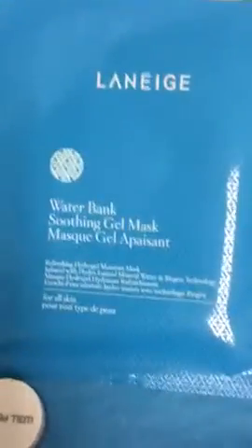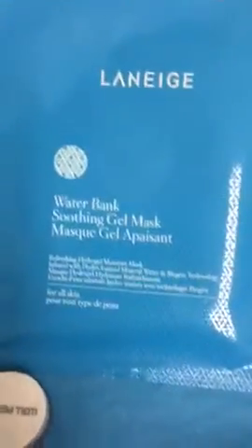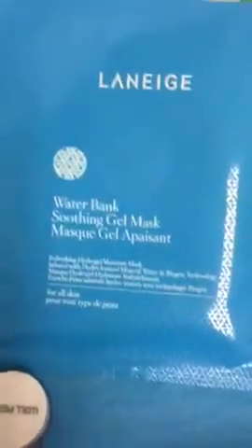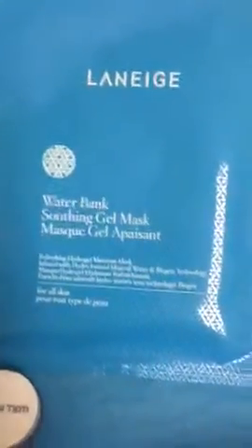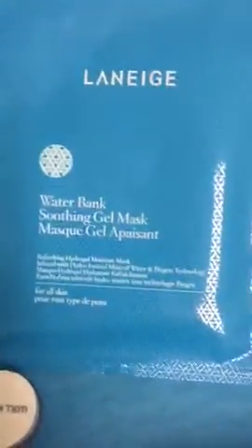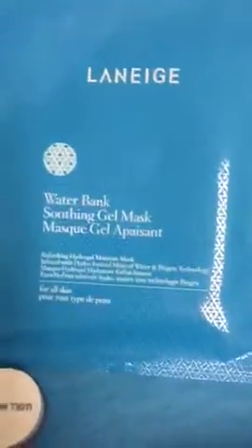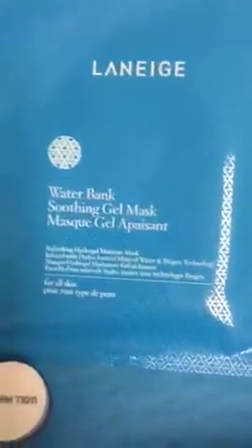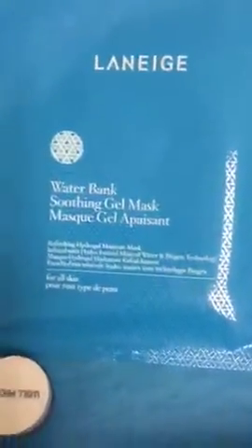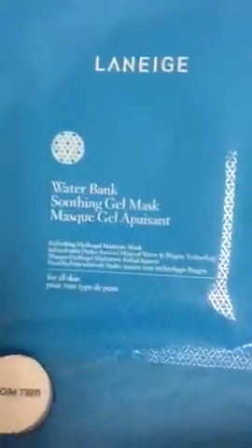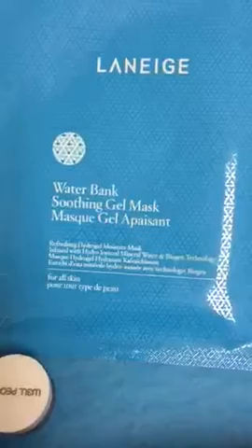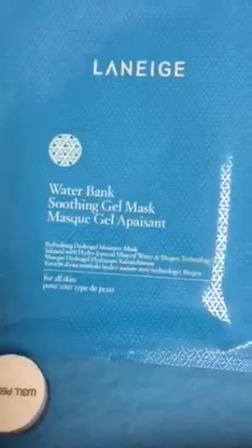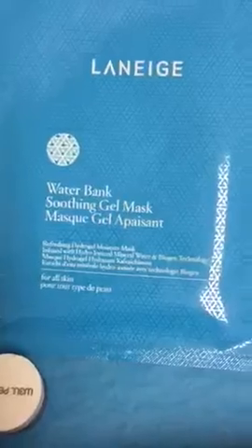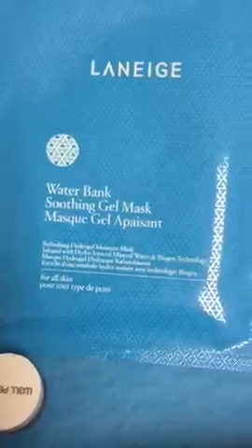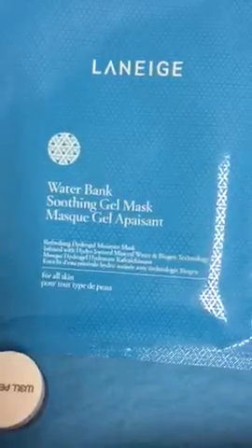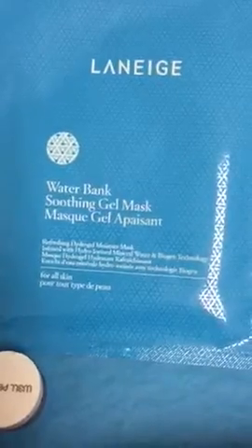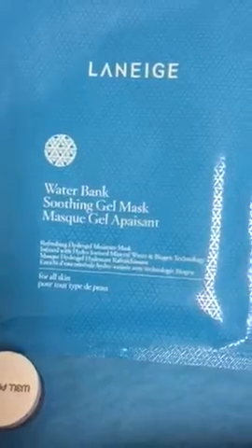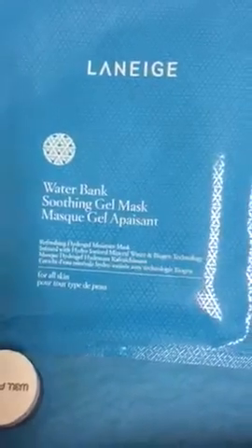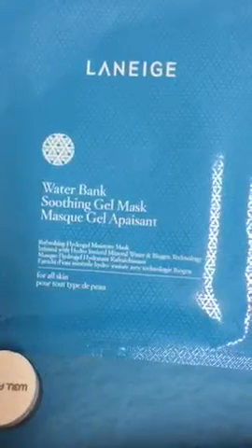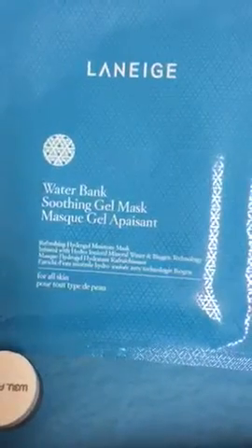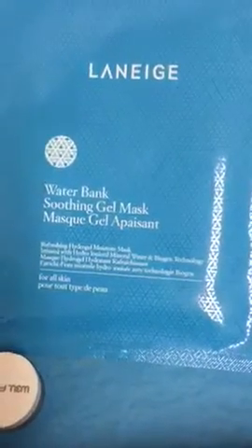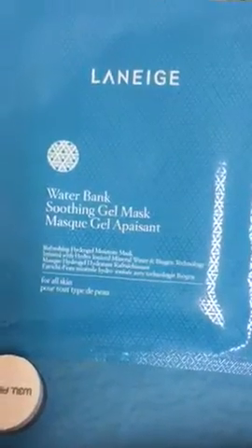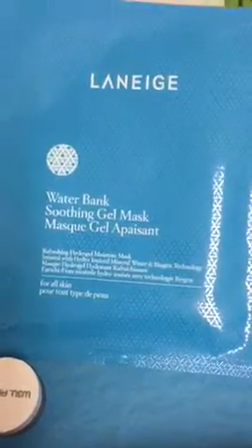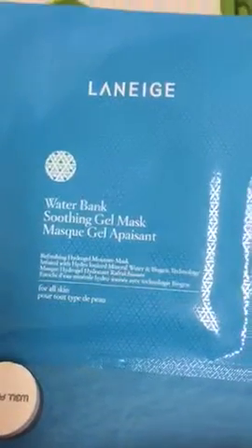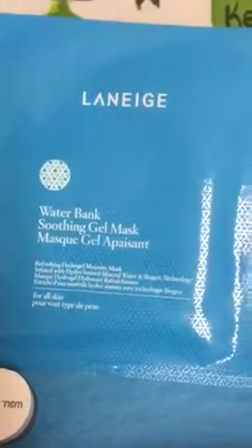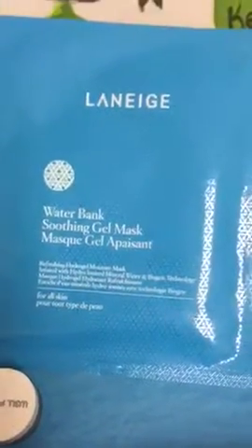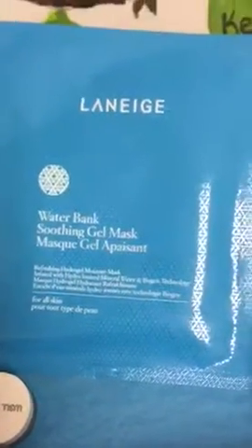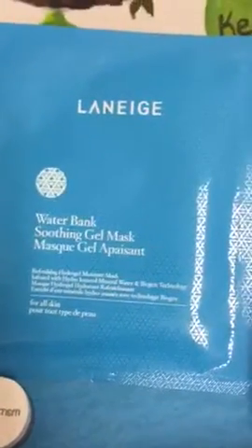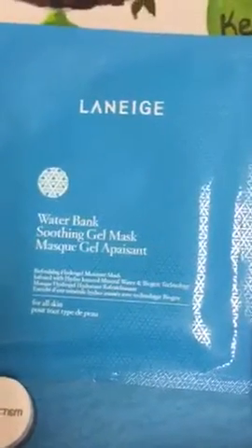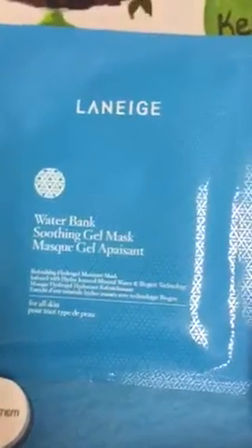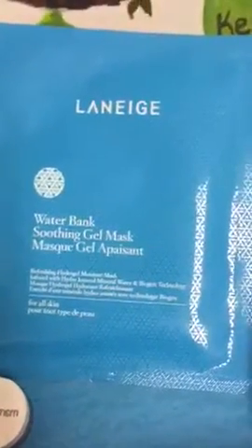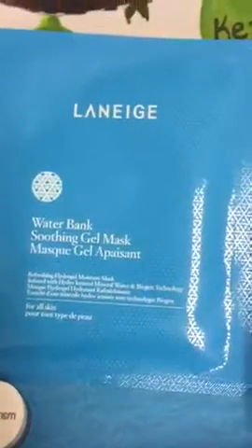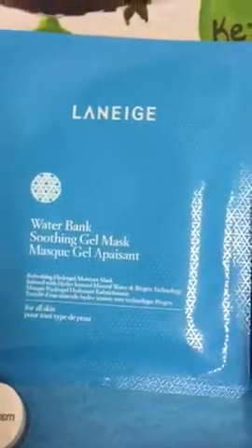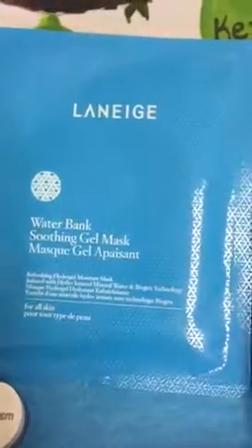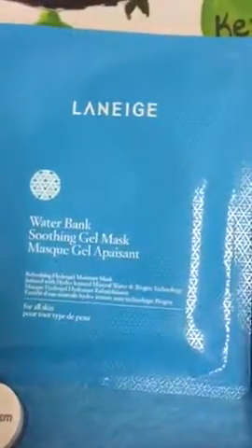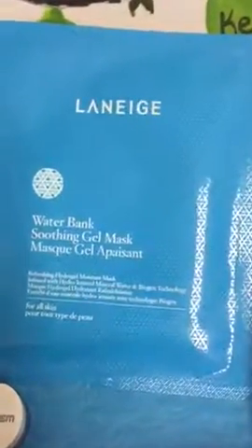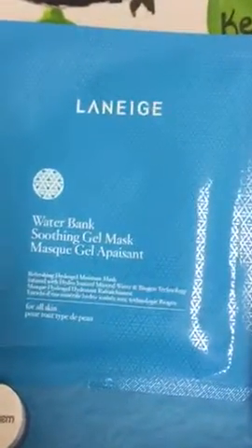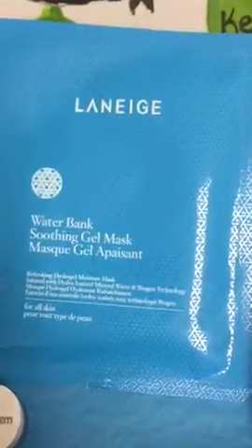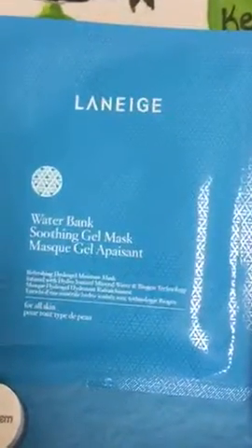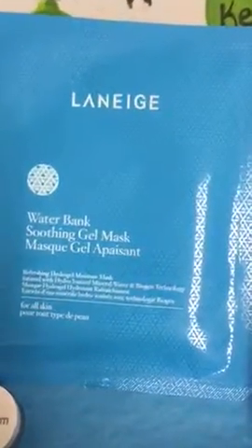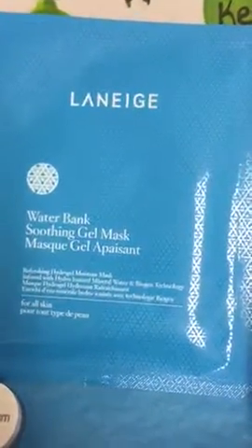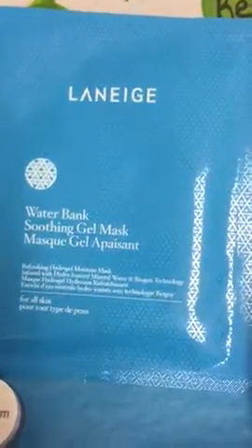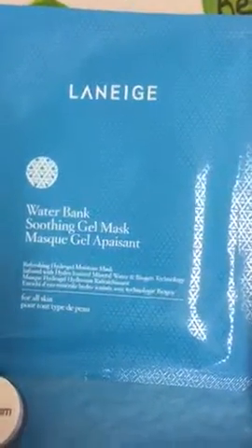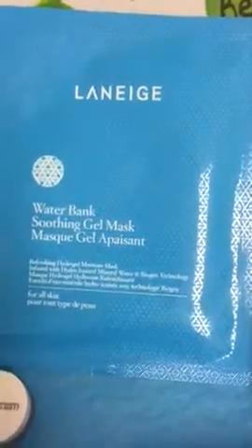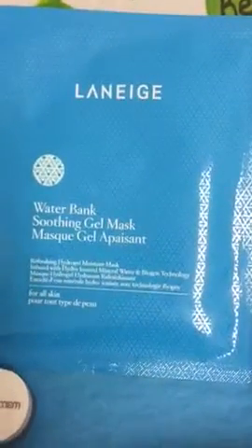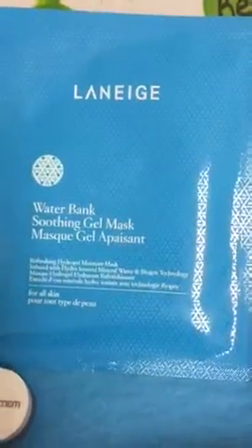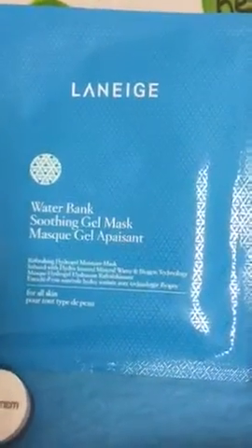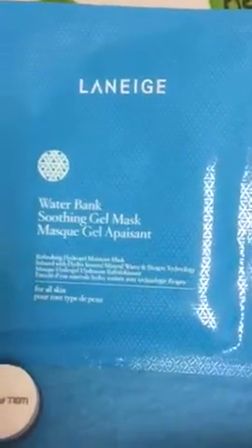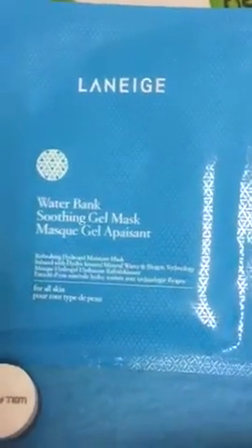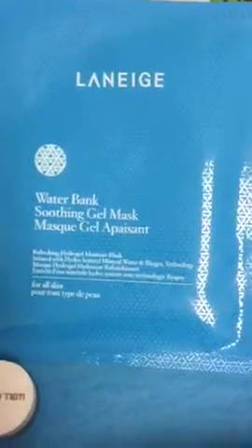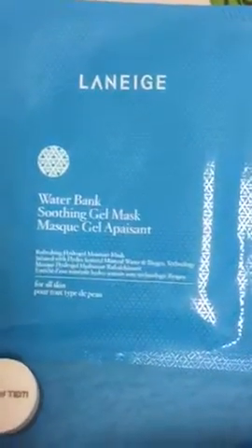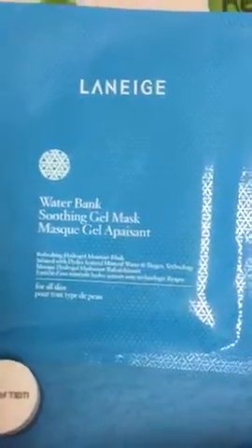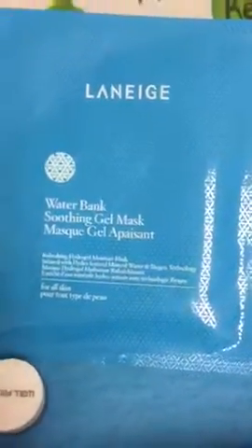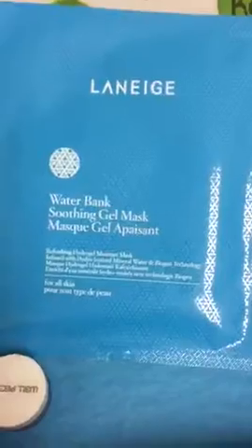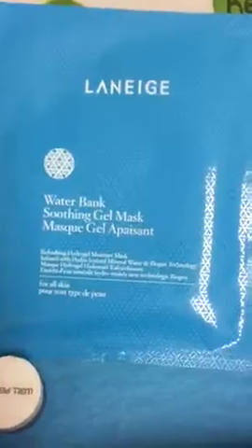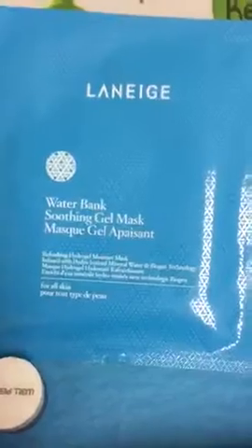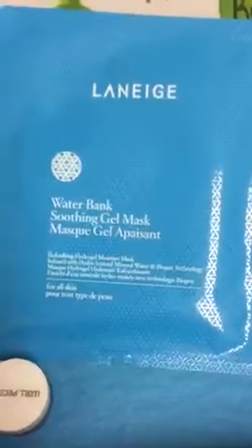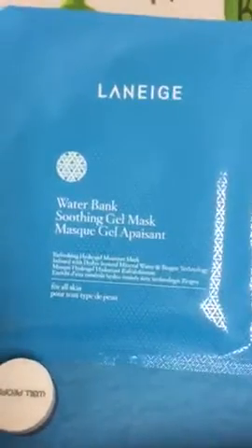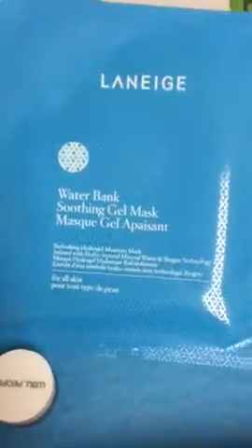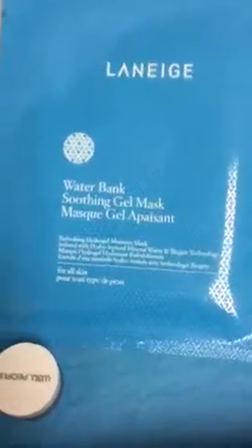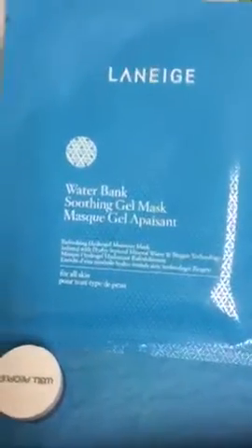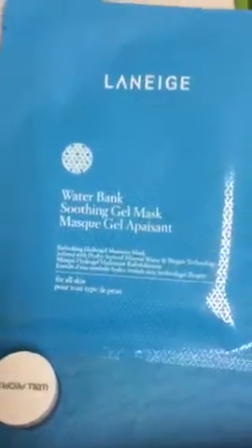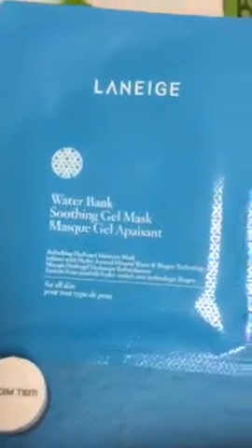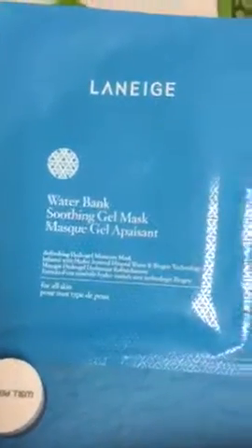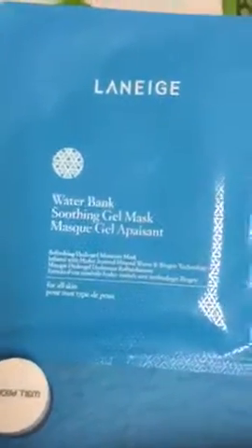That is my Target Beauty Box. I'm sure y'all got the same thing — so far the videos I've seen, you've all got the same thing. Thank you for watching.